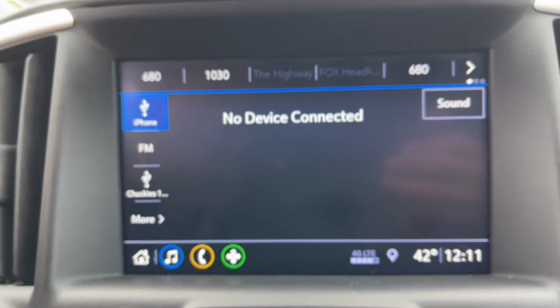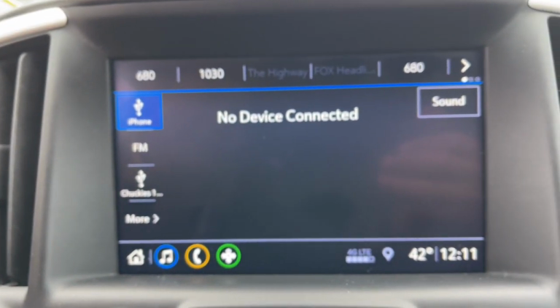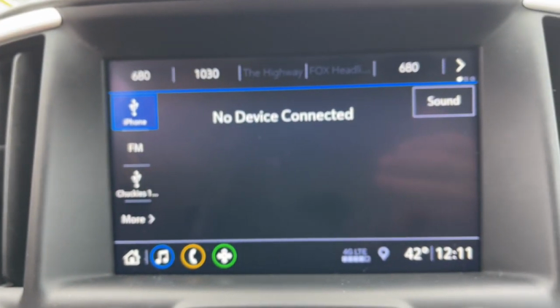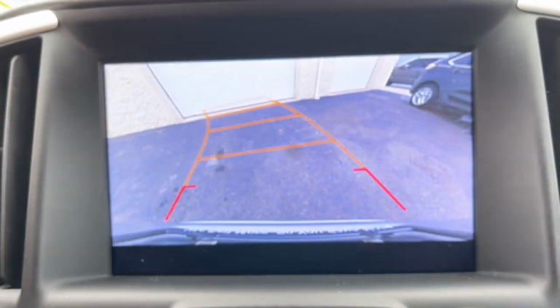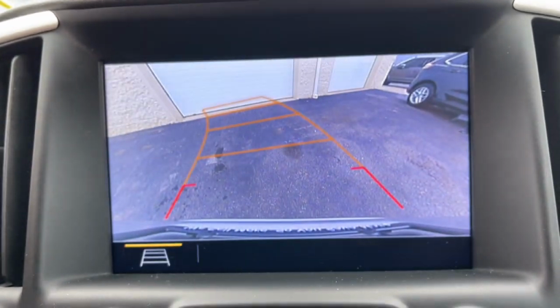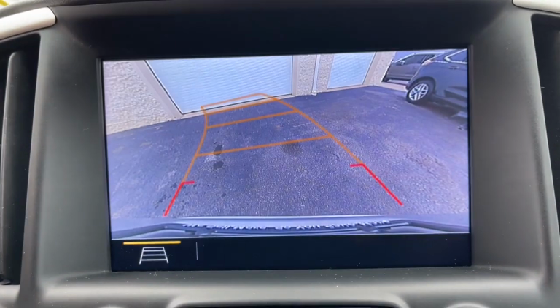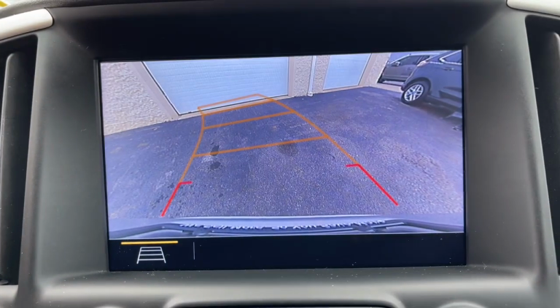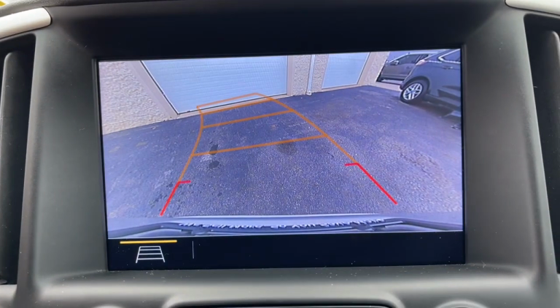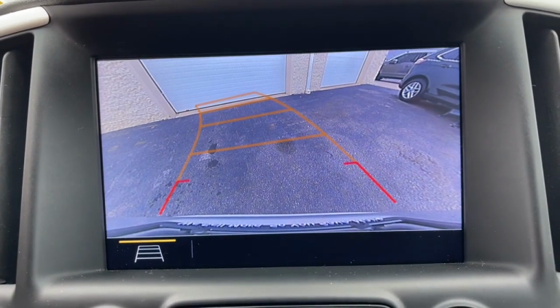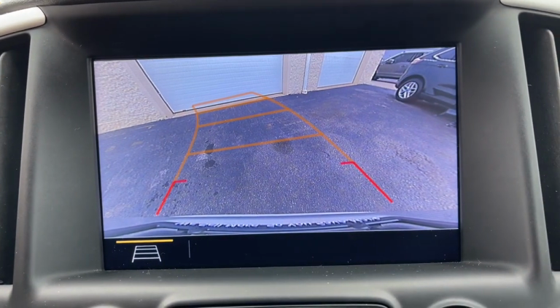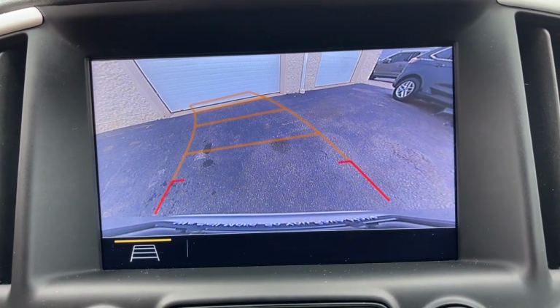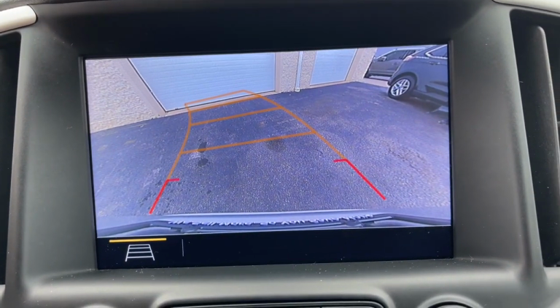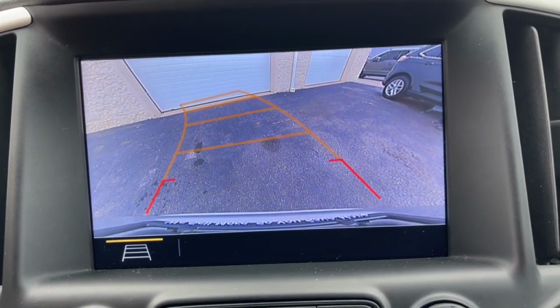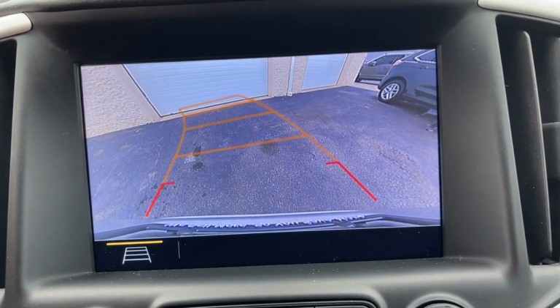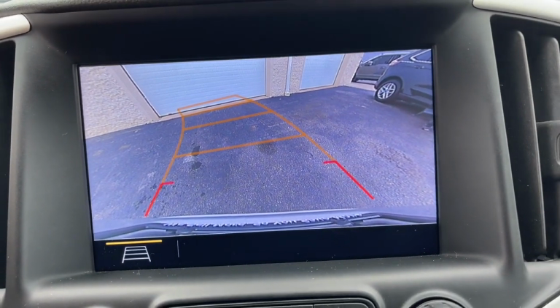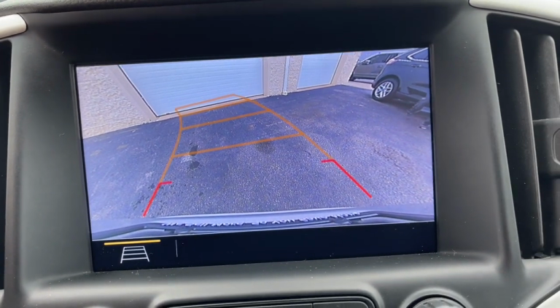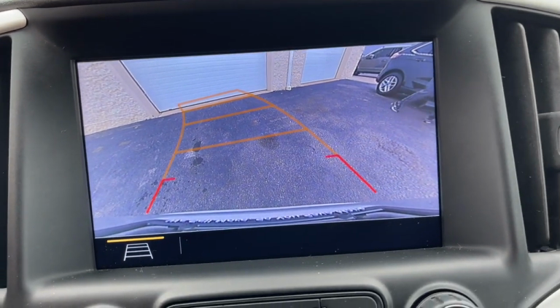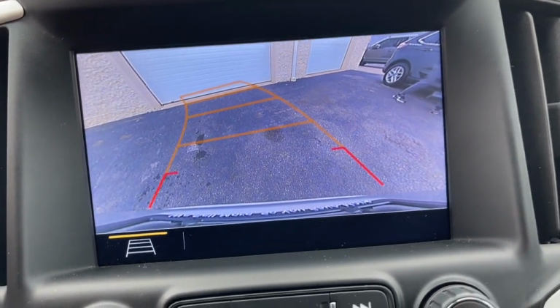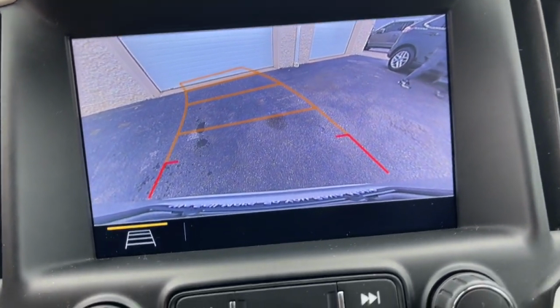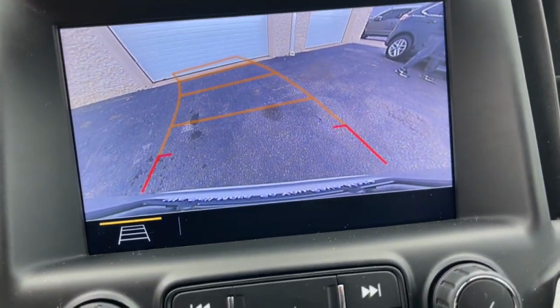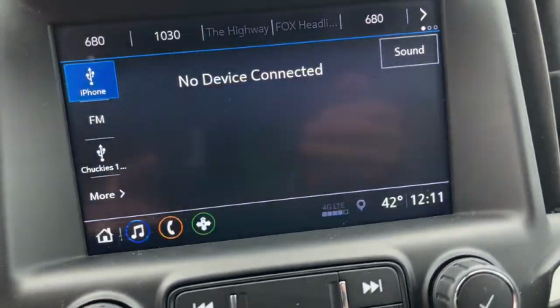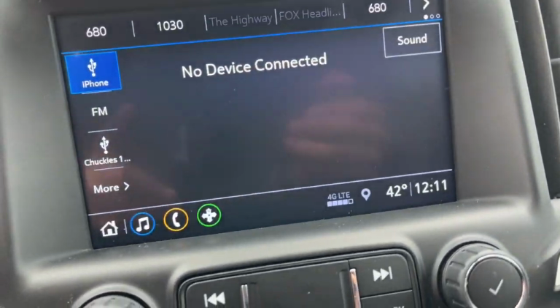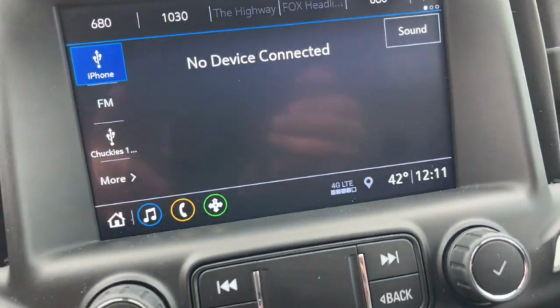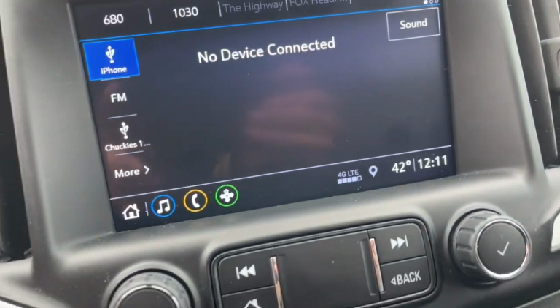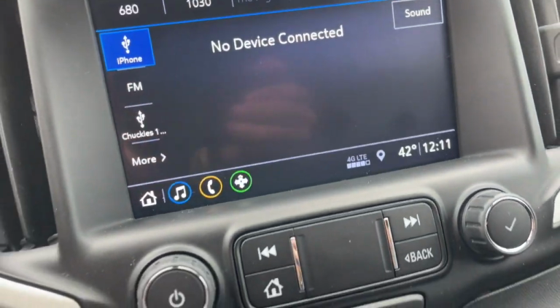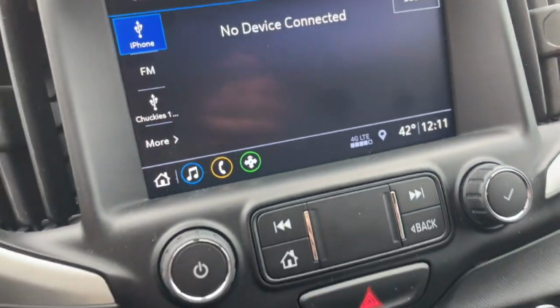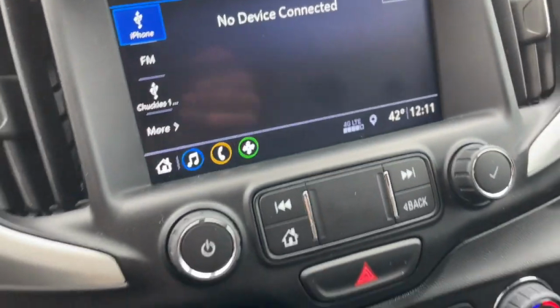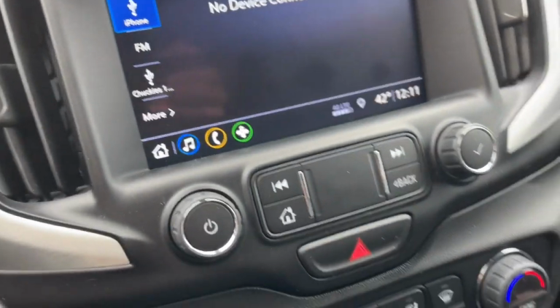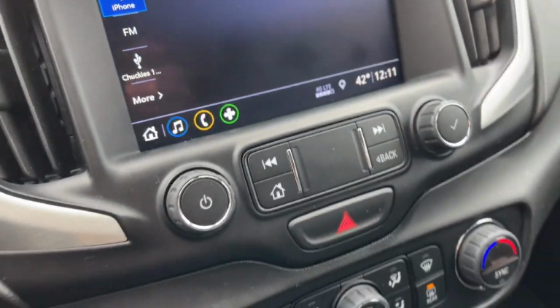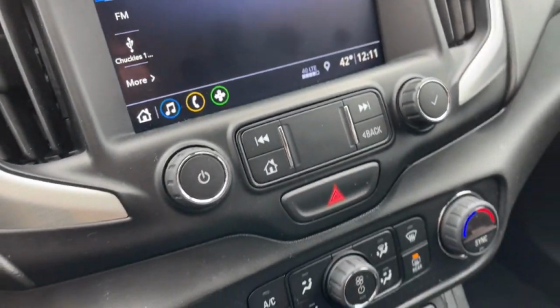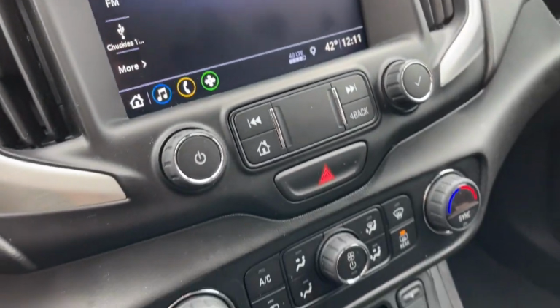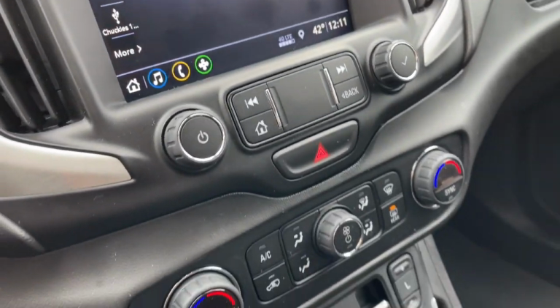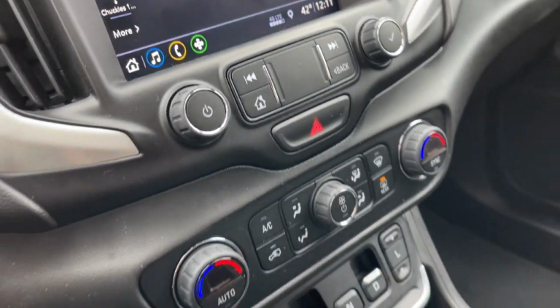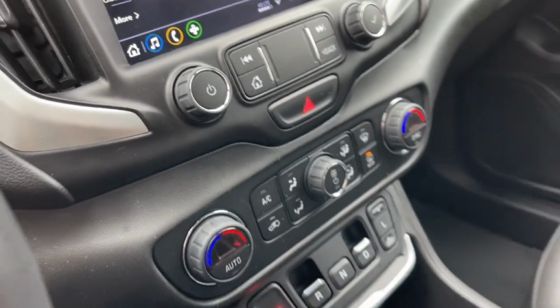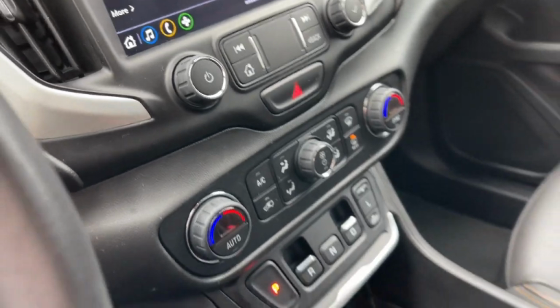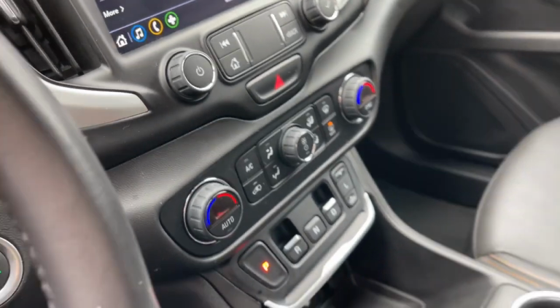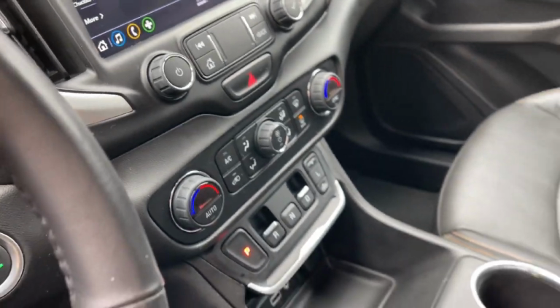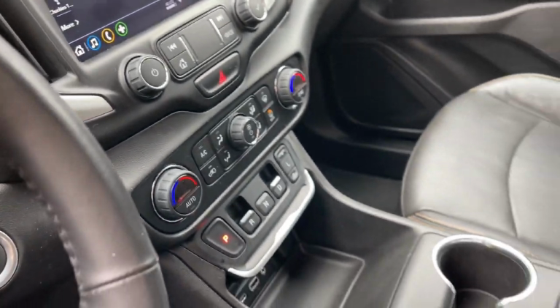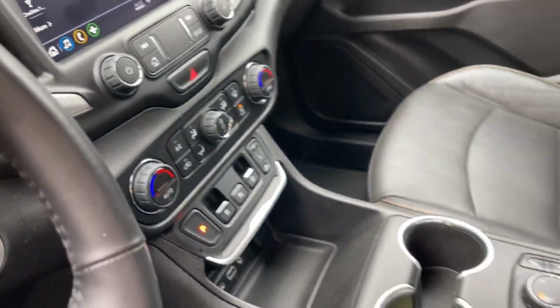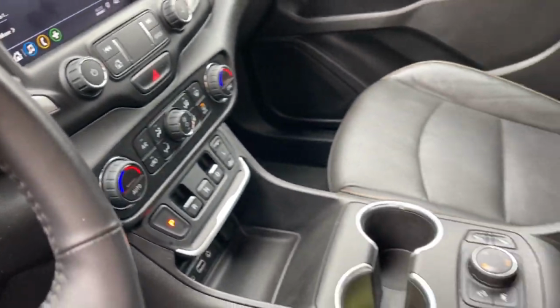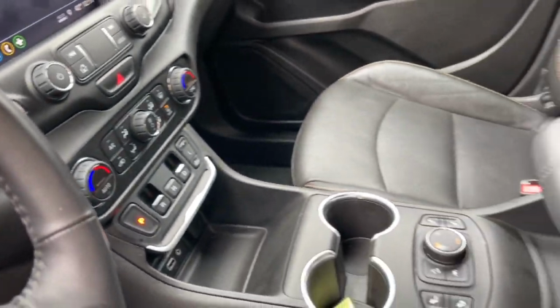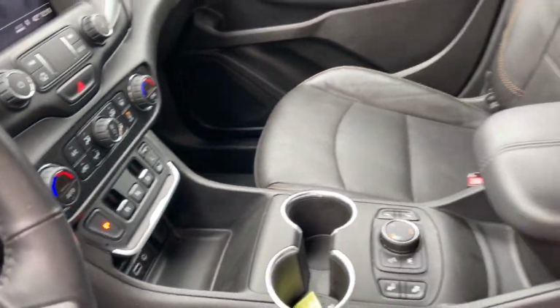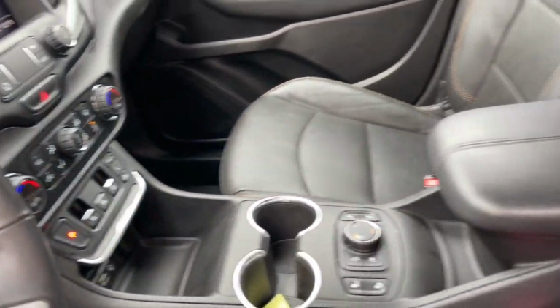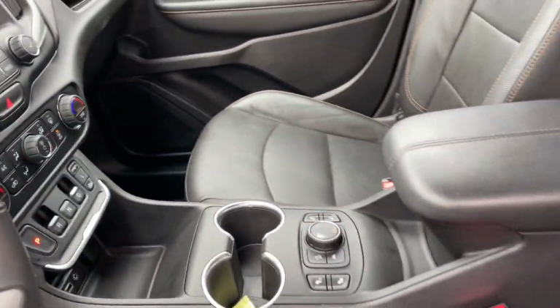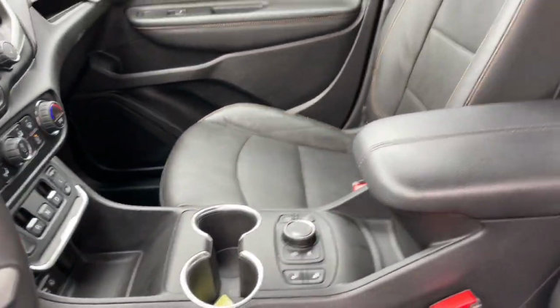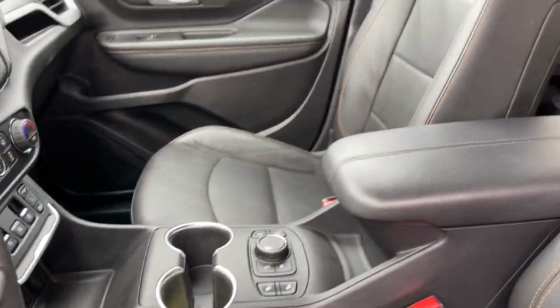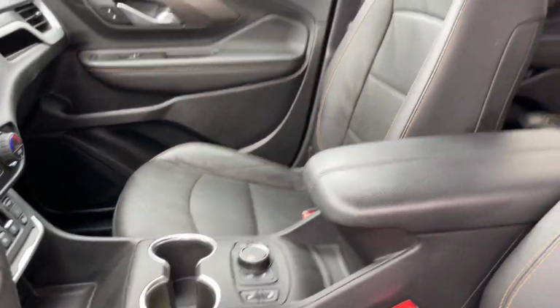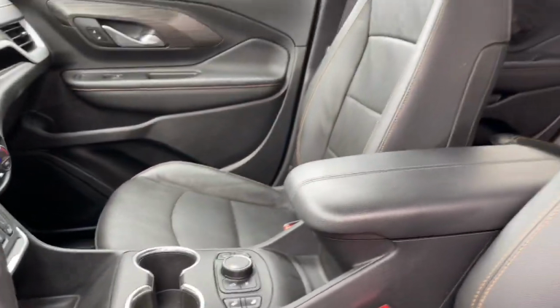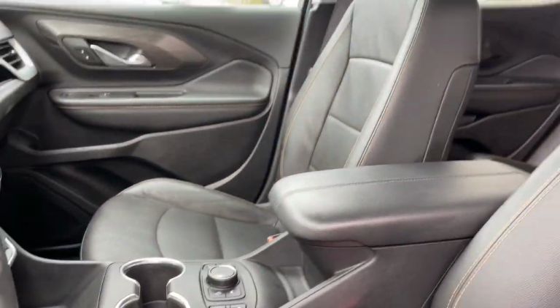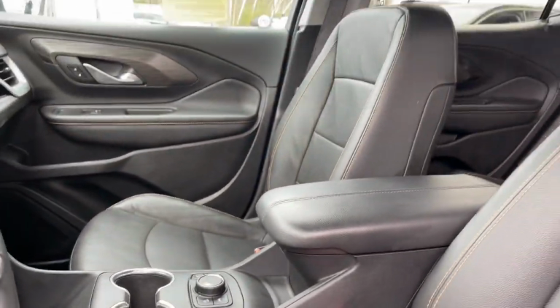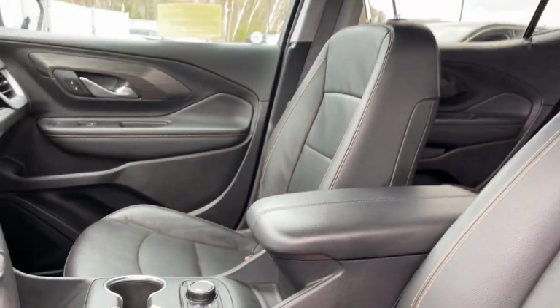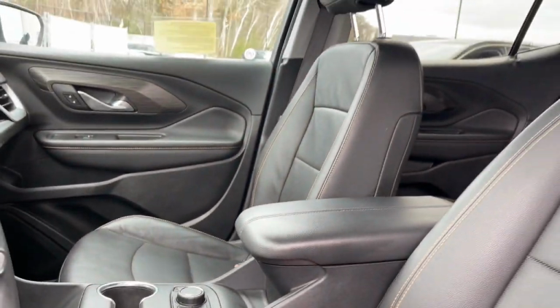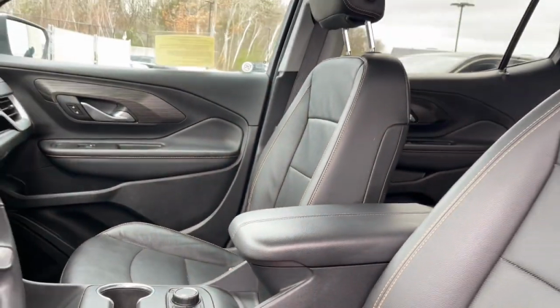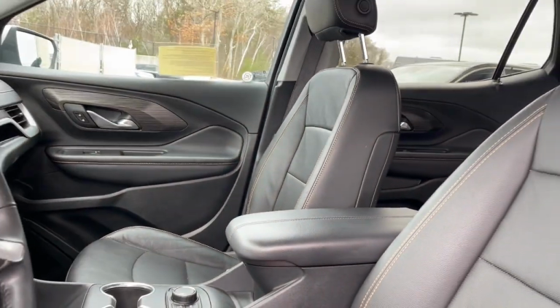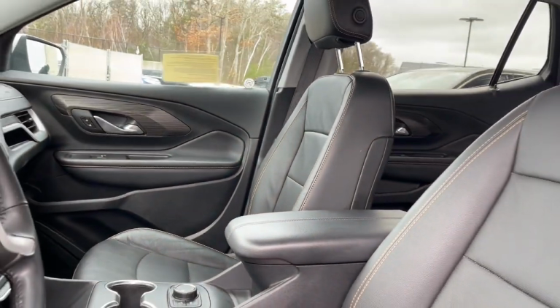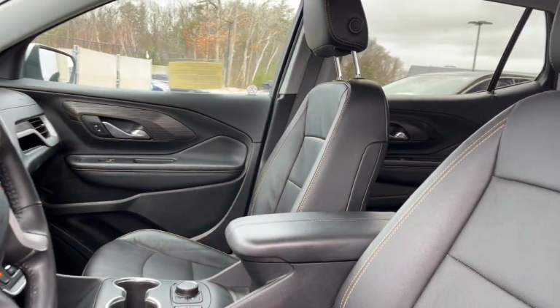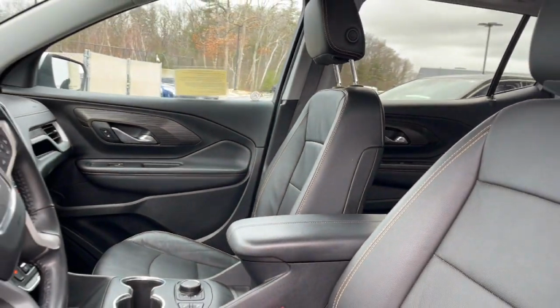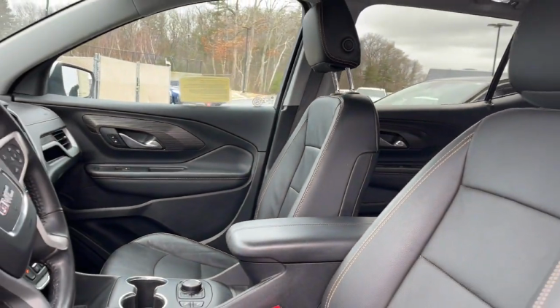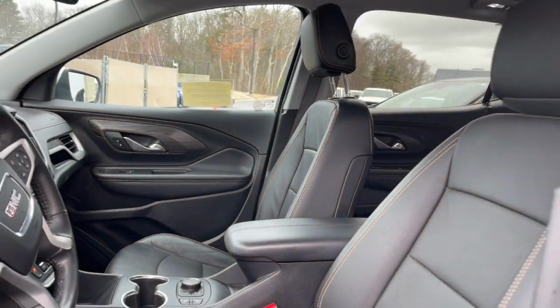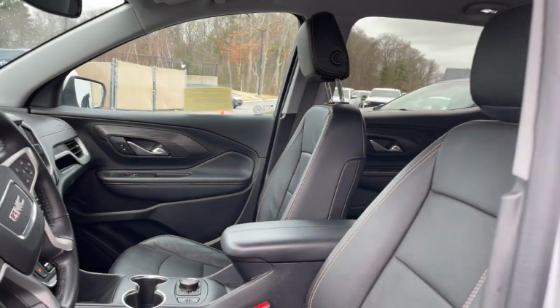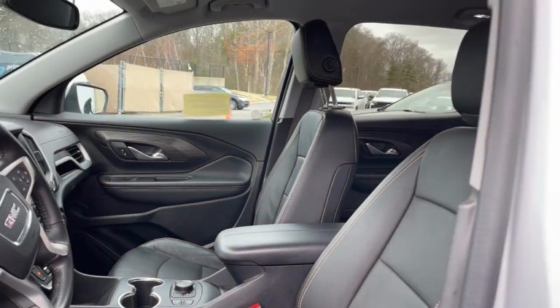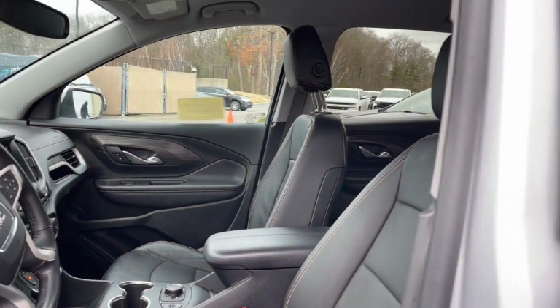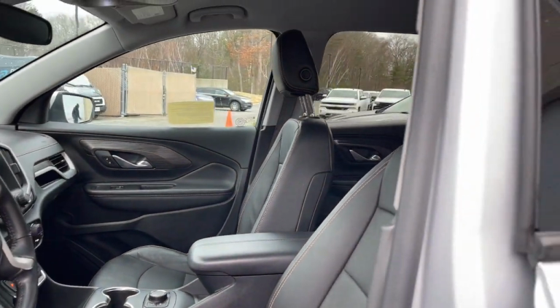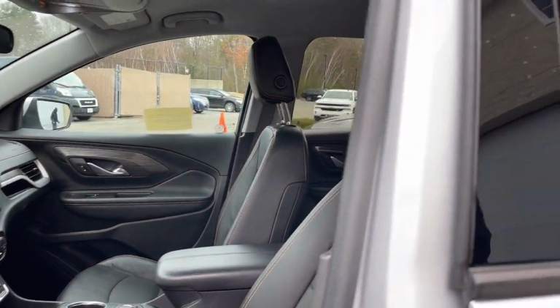Make the journey in comfort and style in this rugged-looking Terrain. Come in for a test drive — our team will make it the best part of your day.